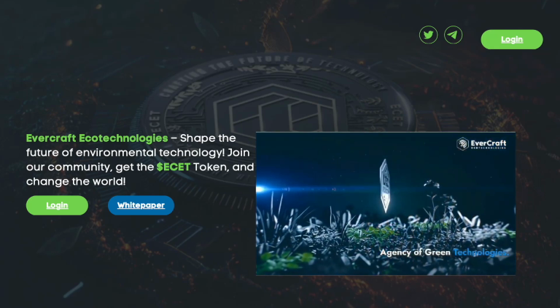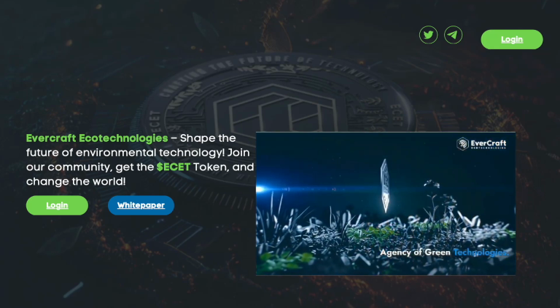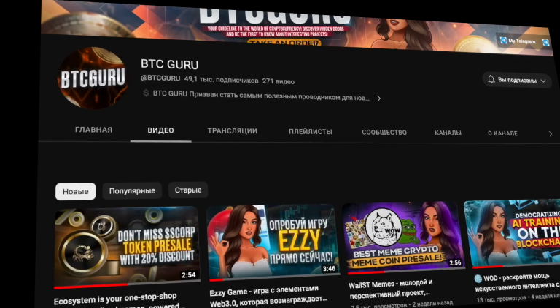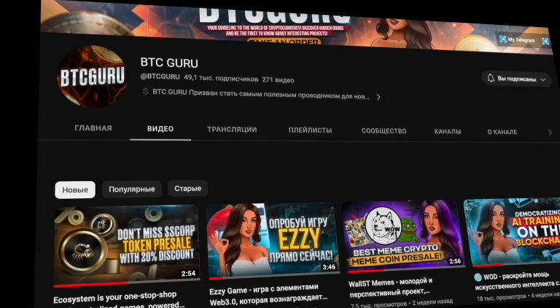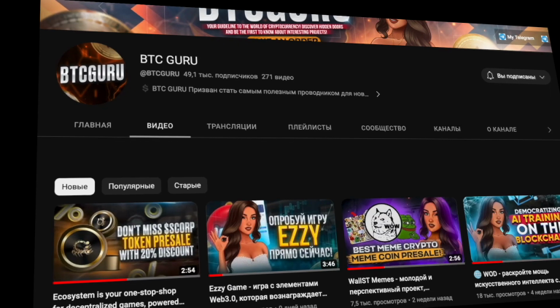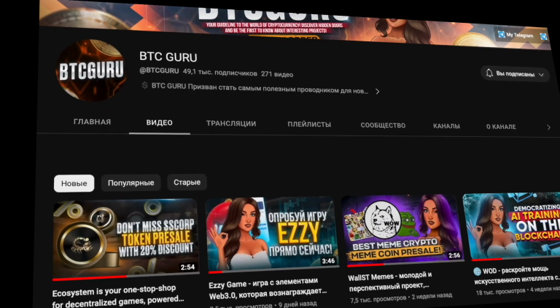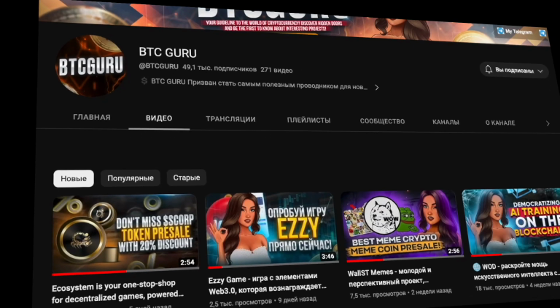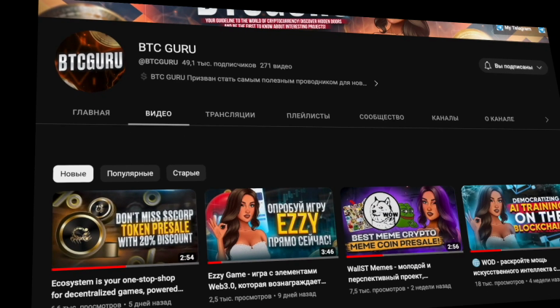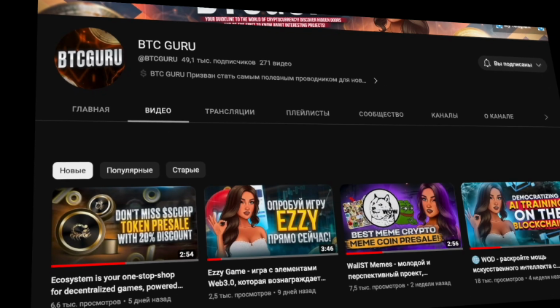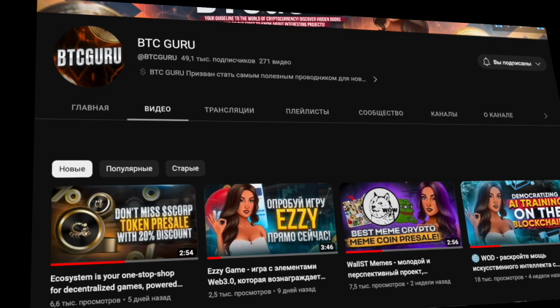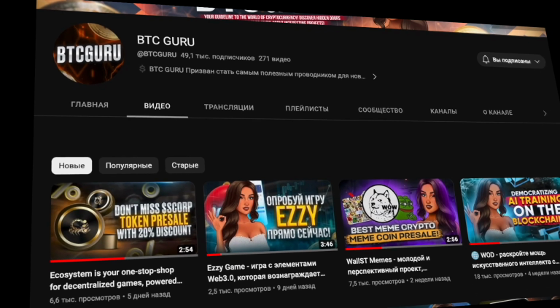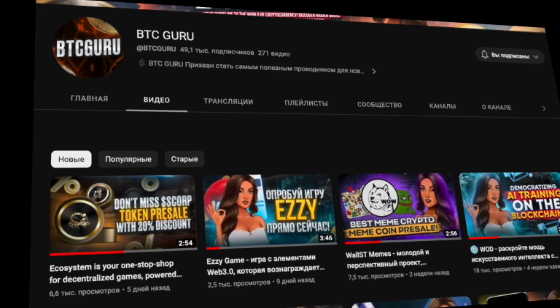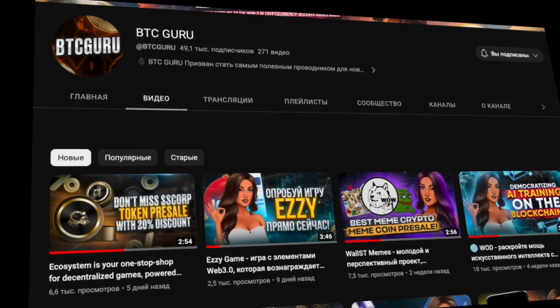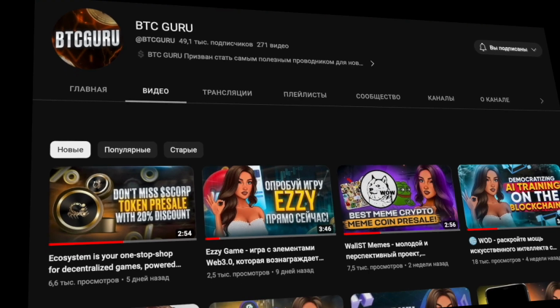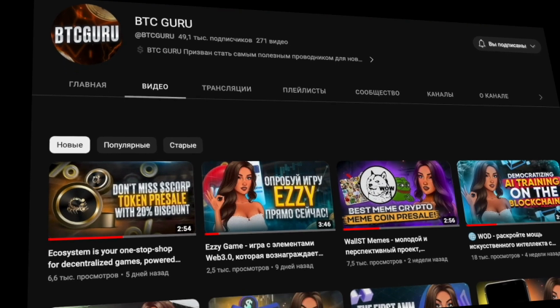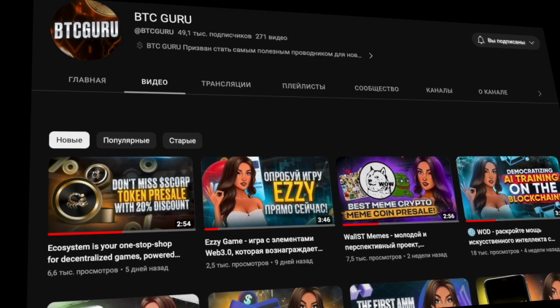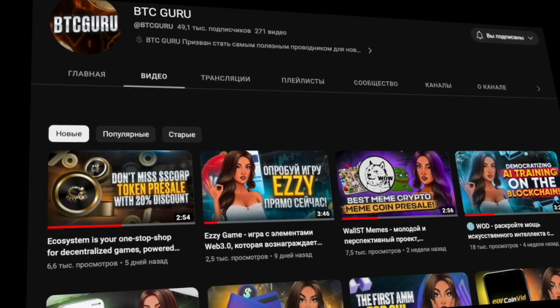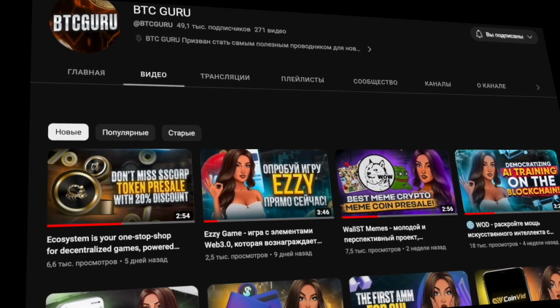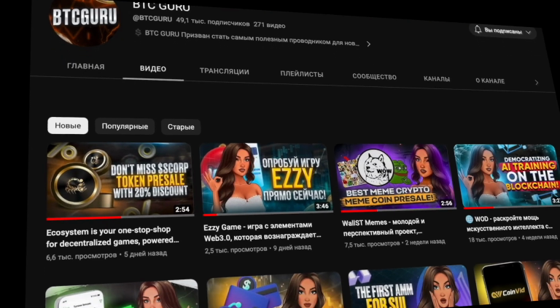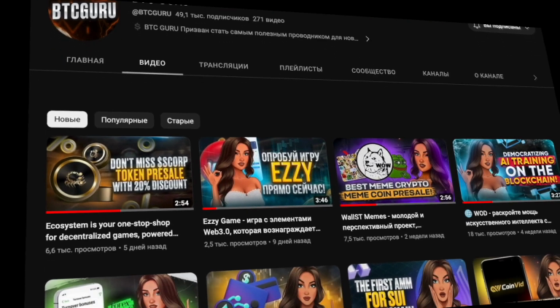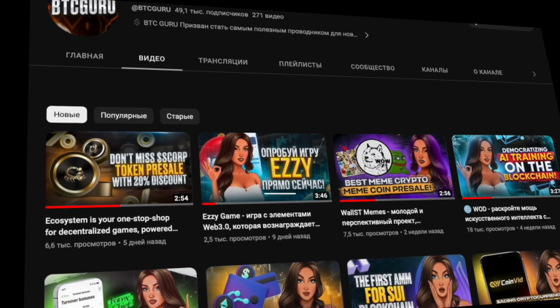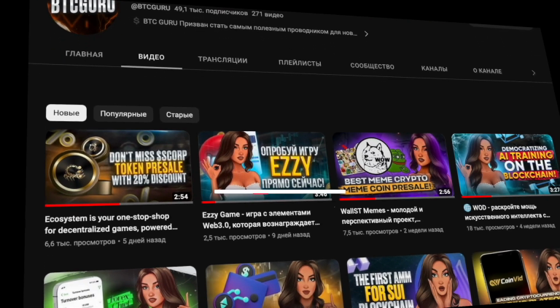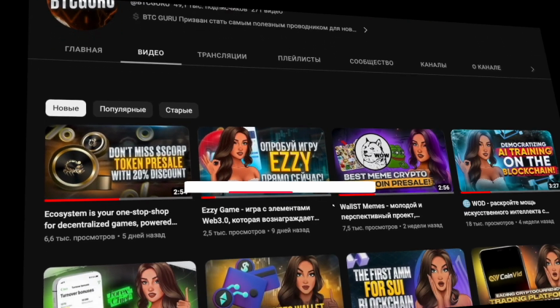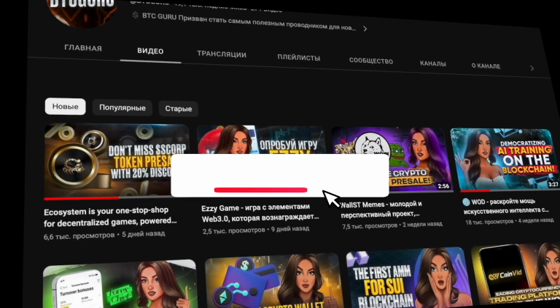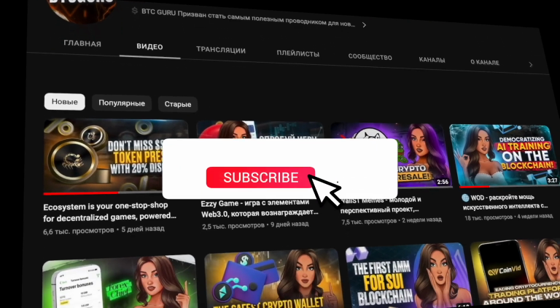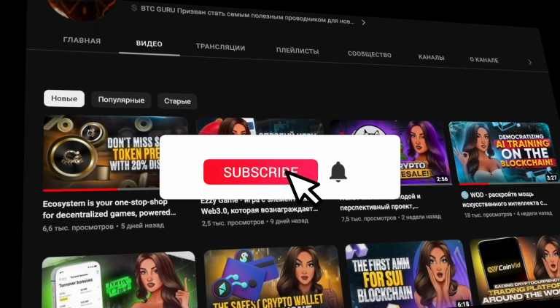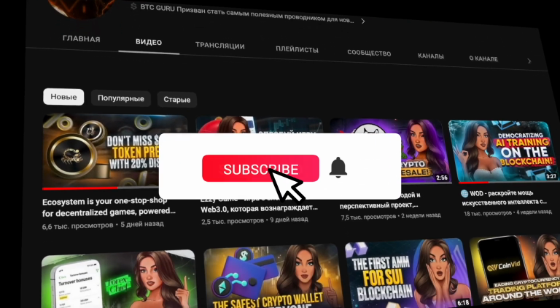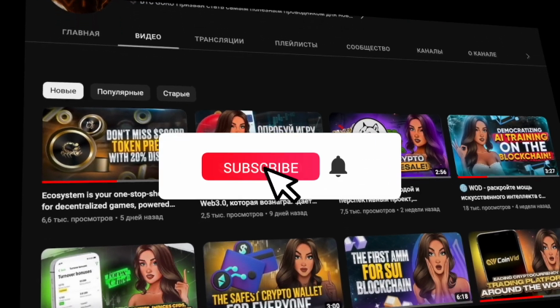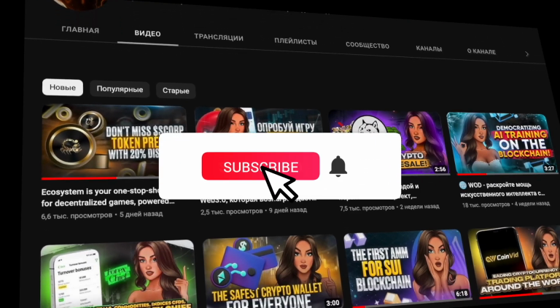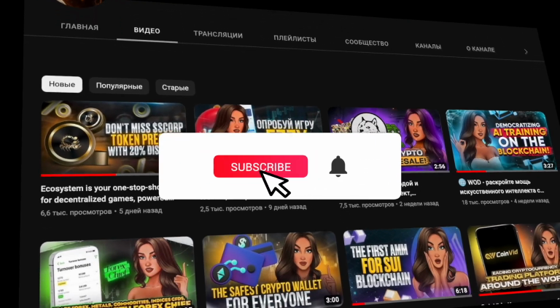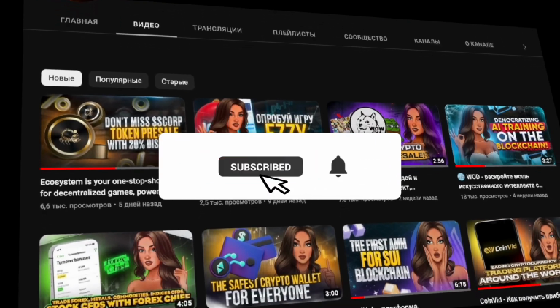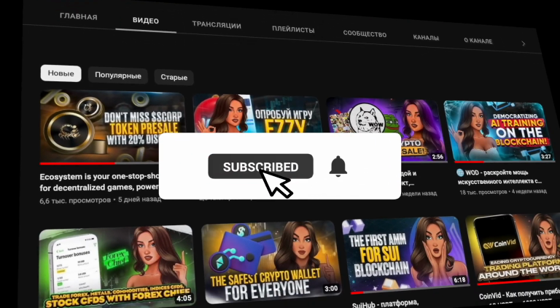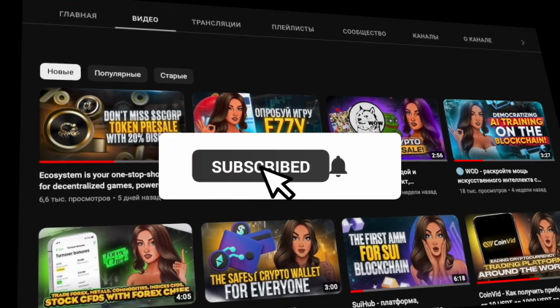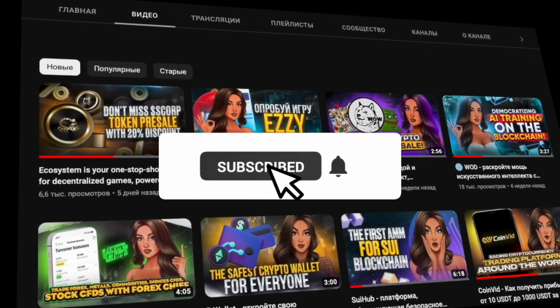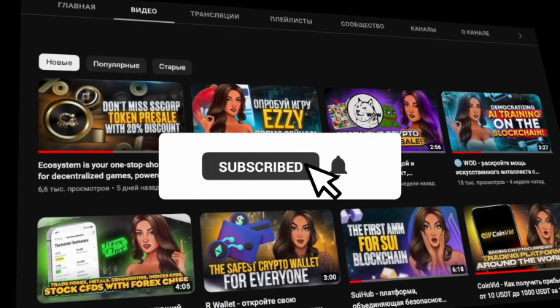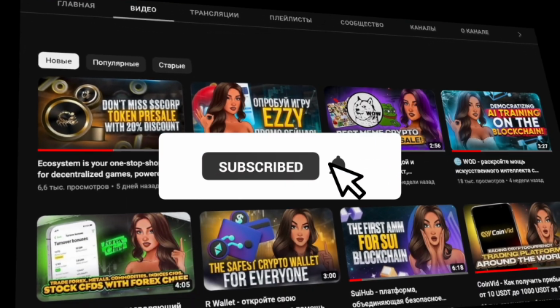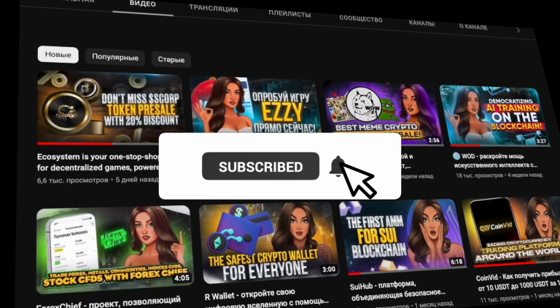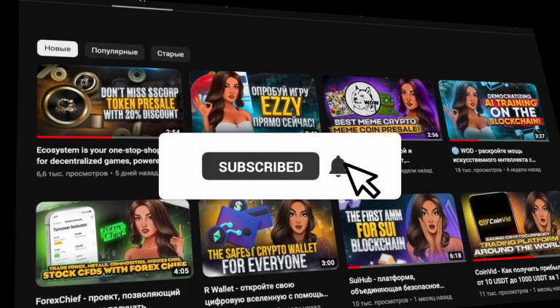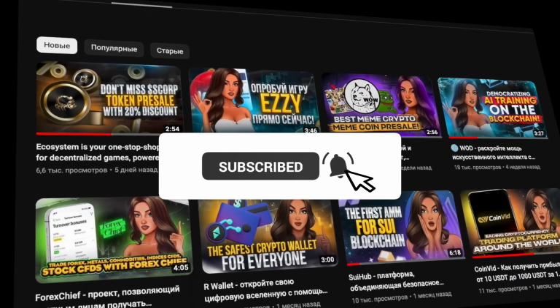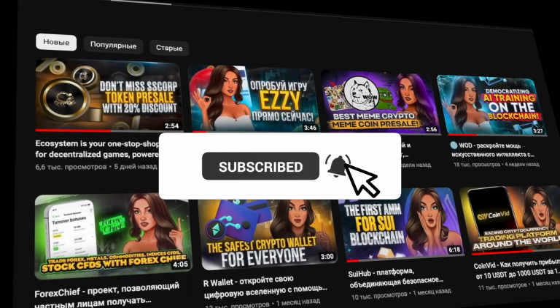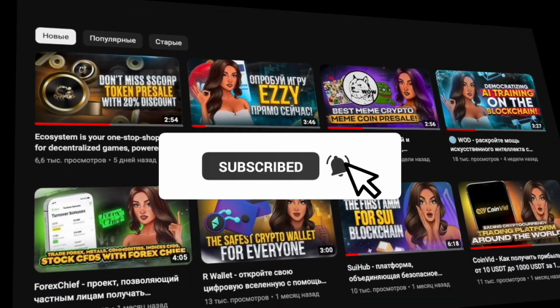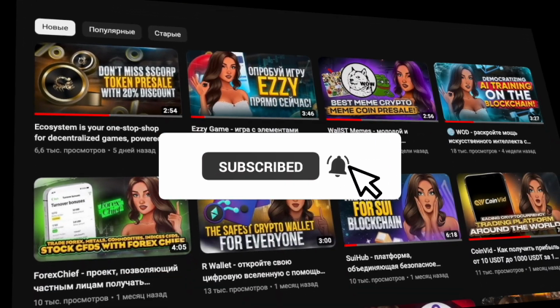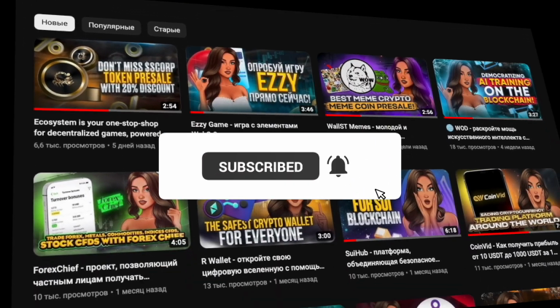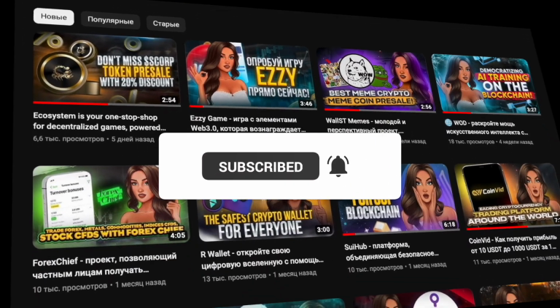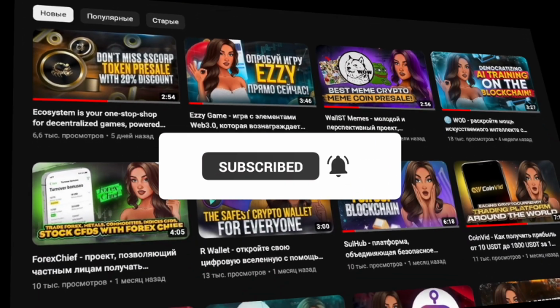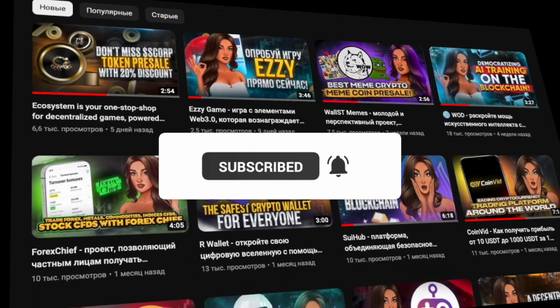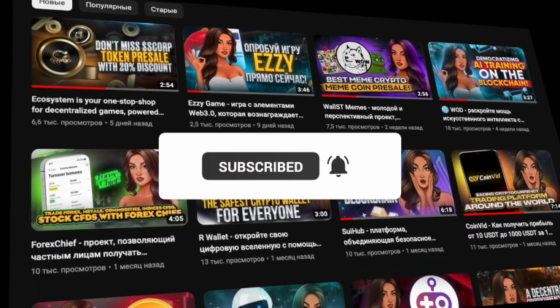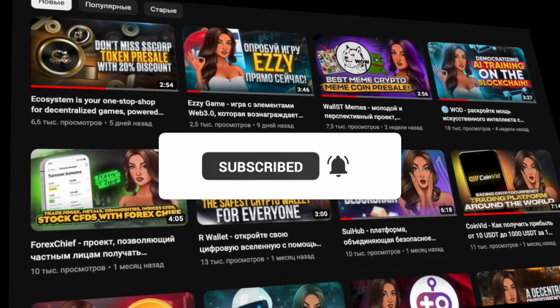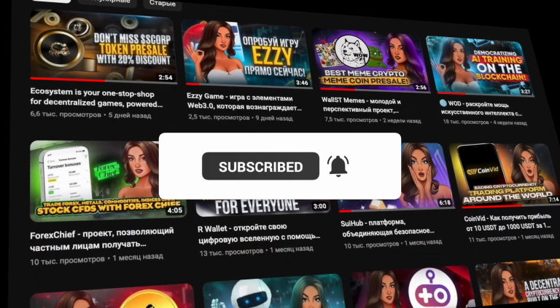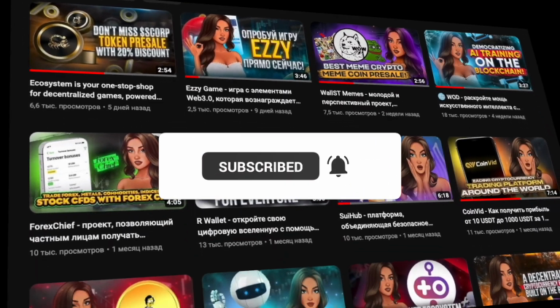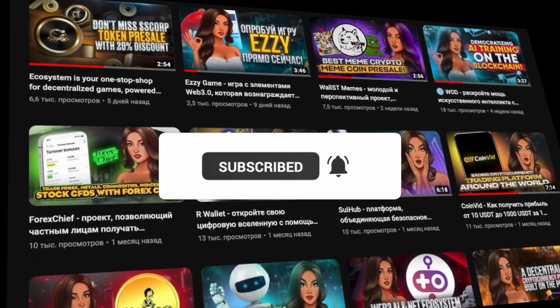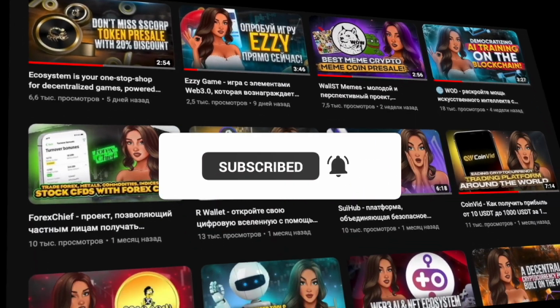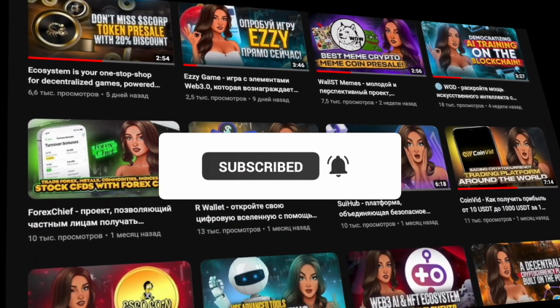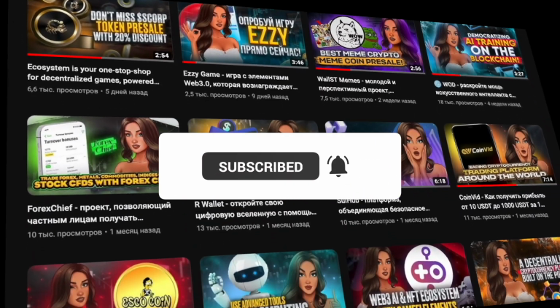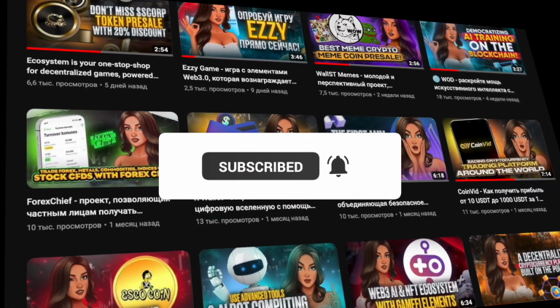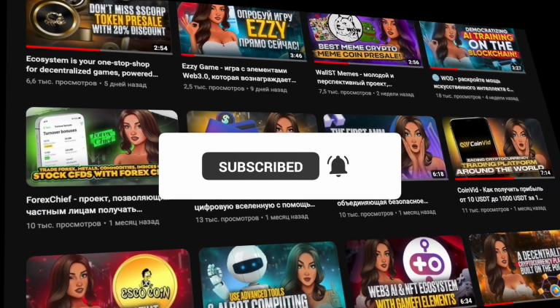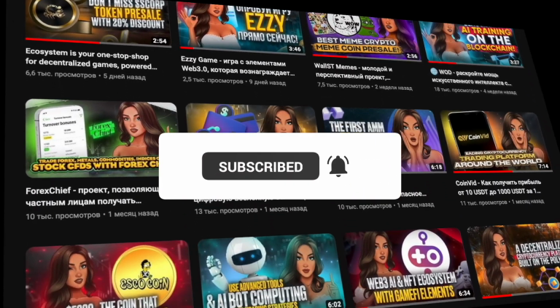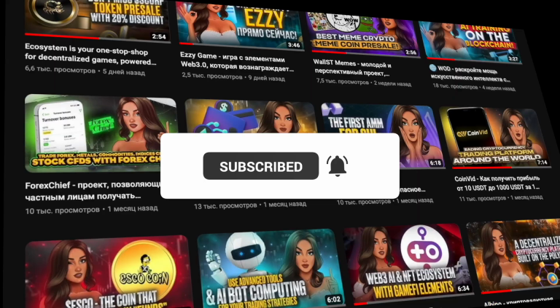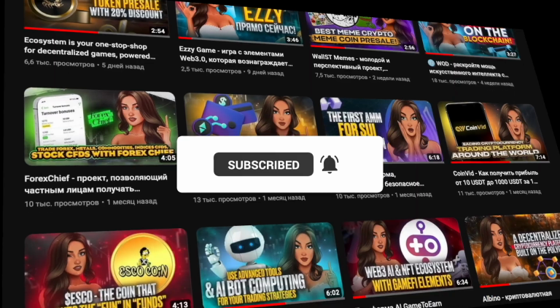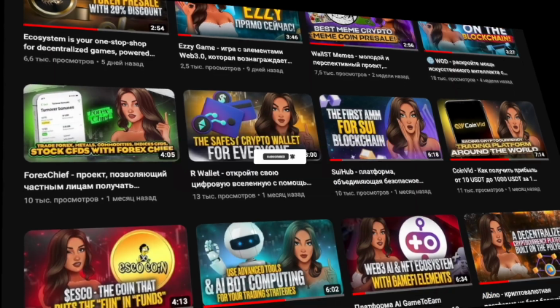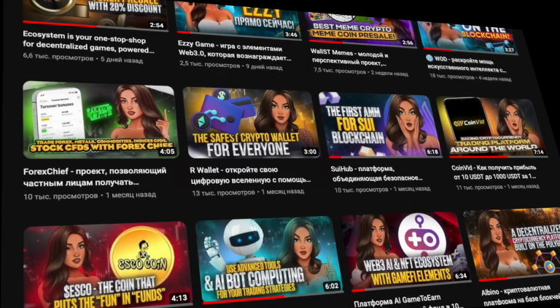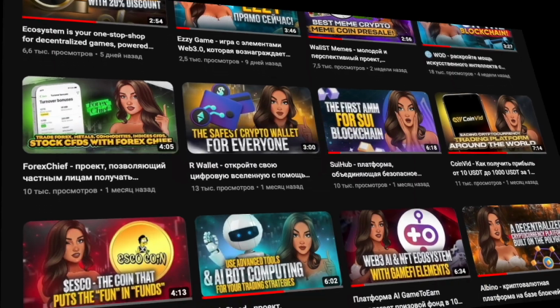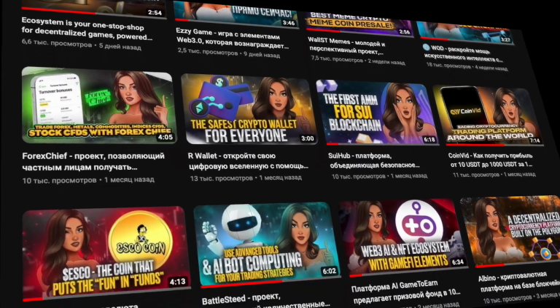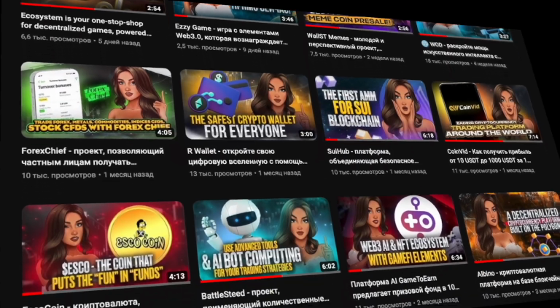Before you start this video, don't forget to subscribe to the channel and click the bell so as not to miss new interesting videos and useful news.